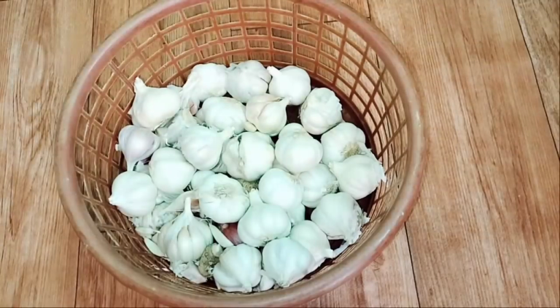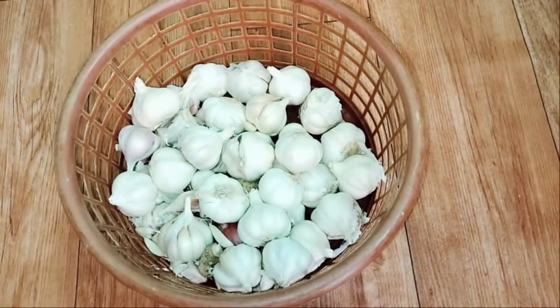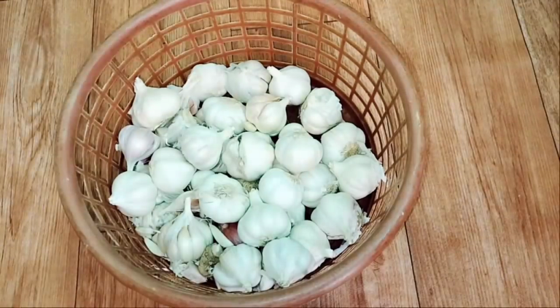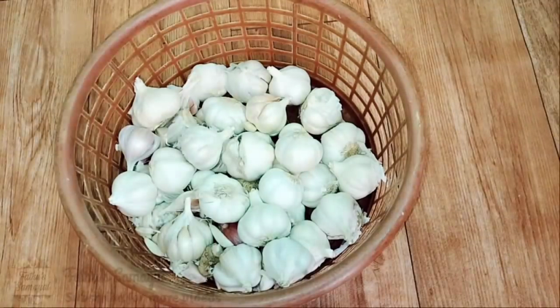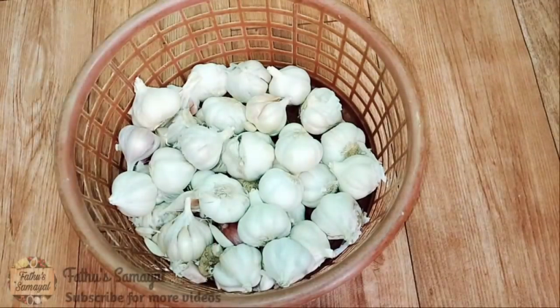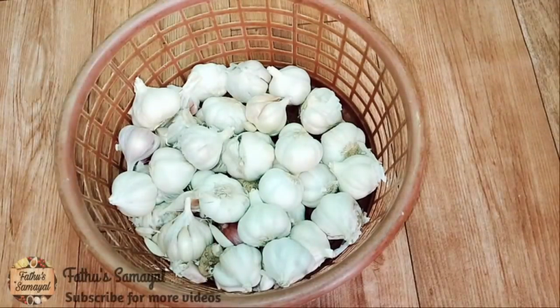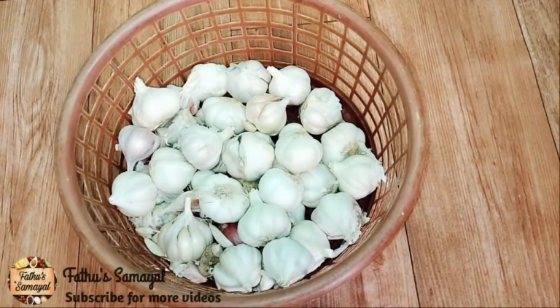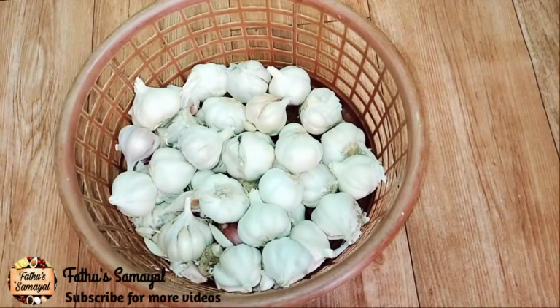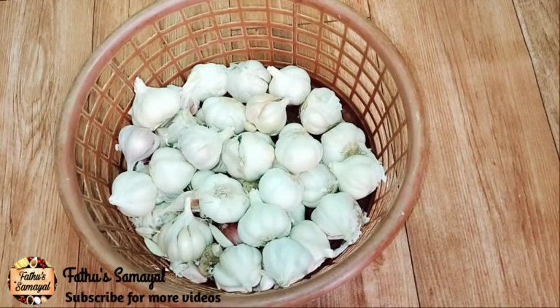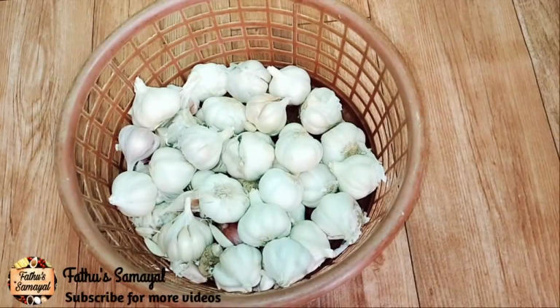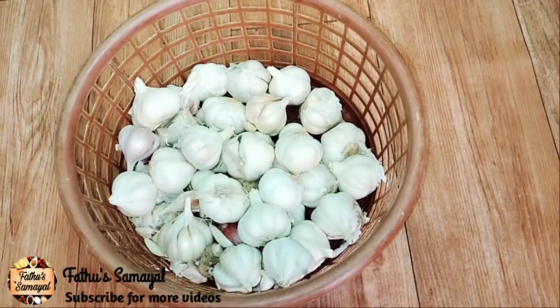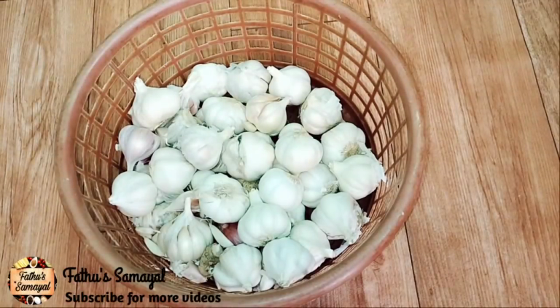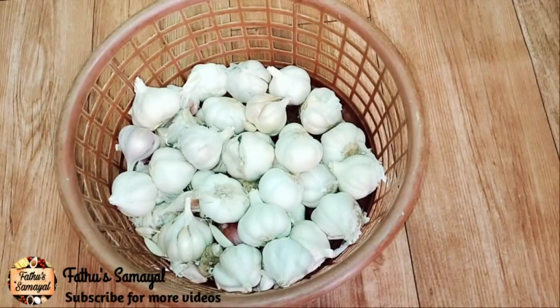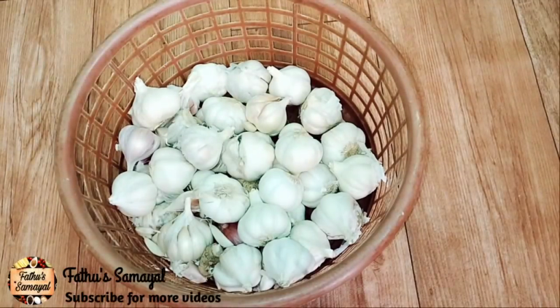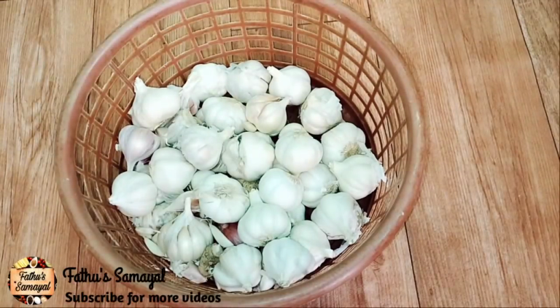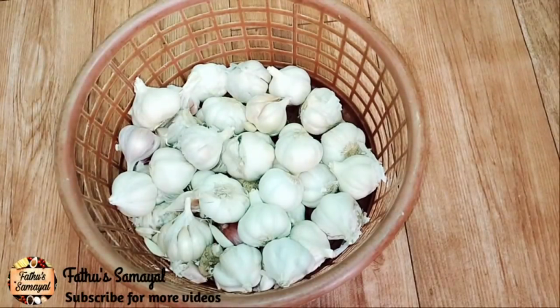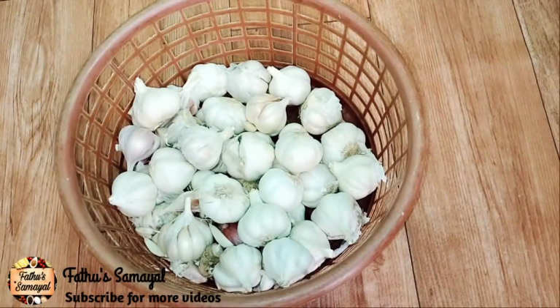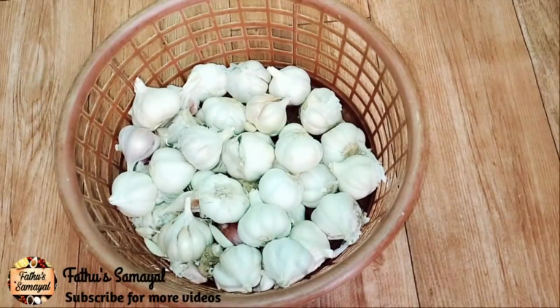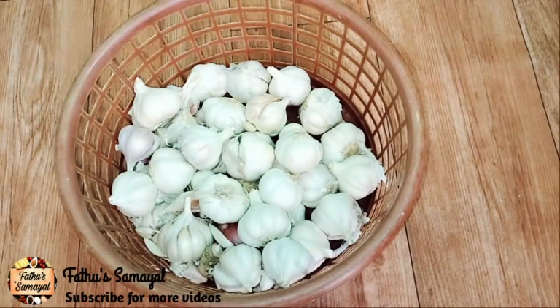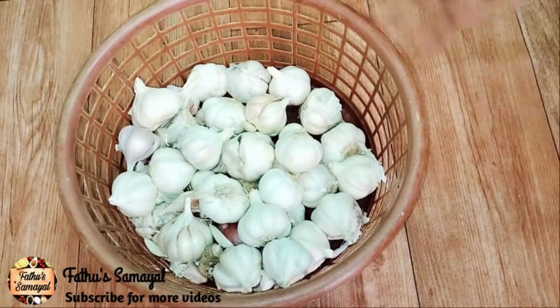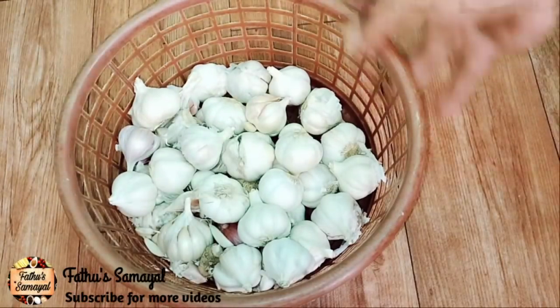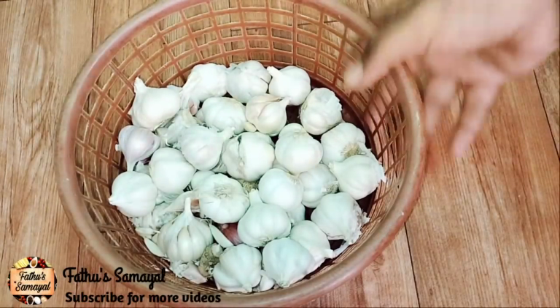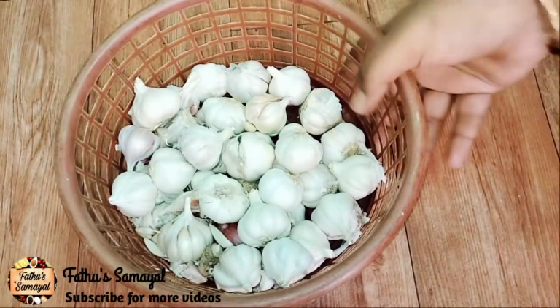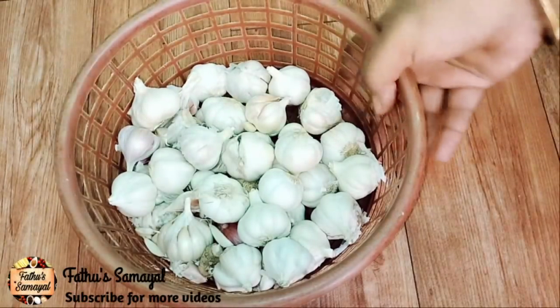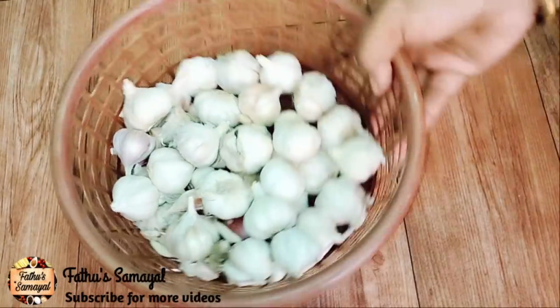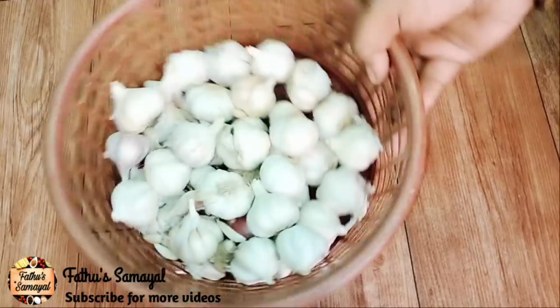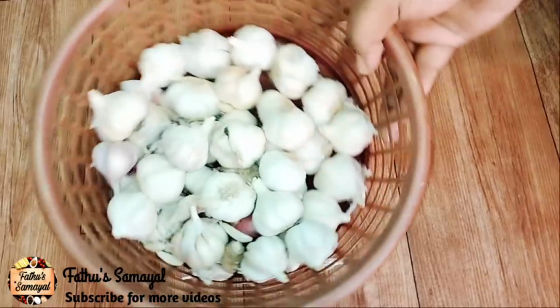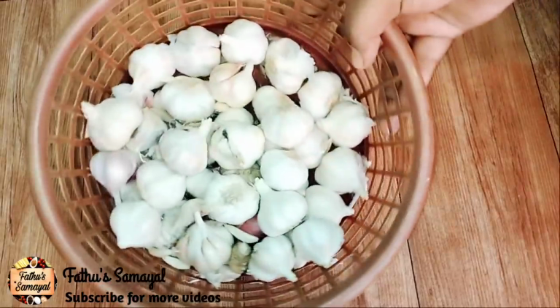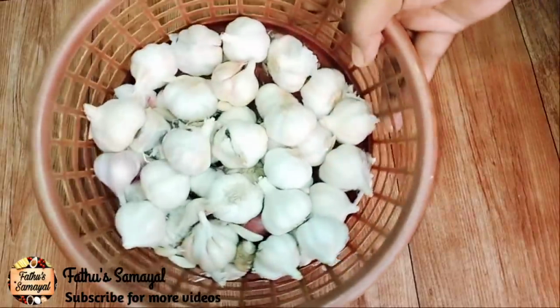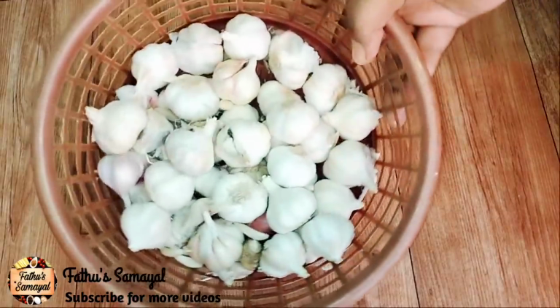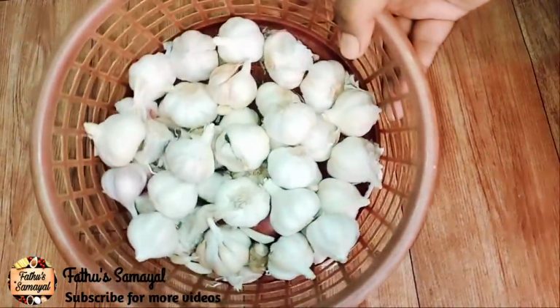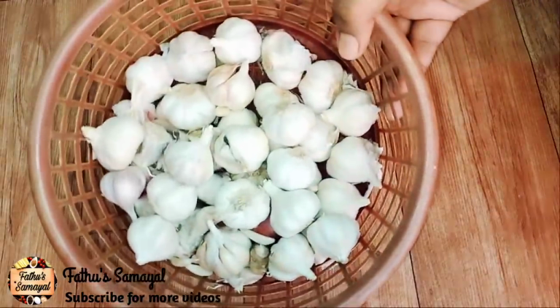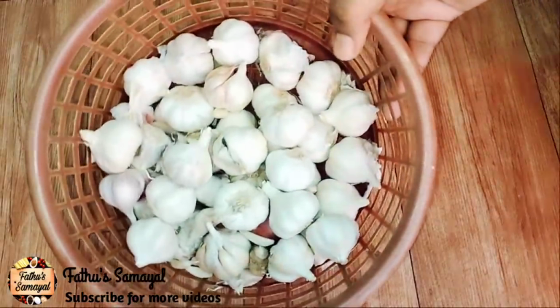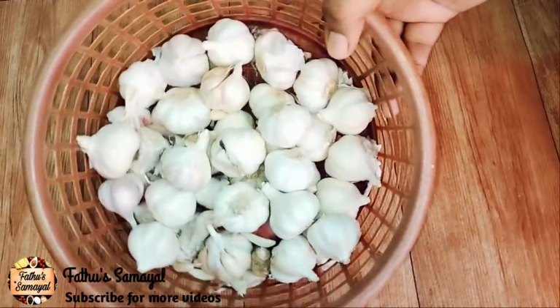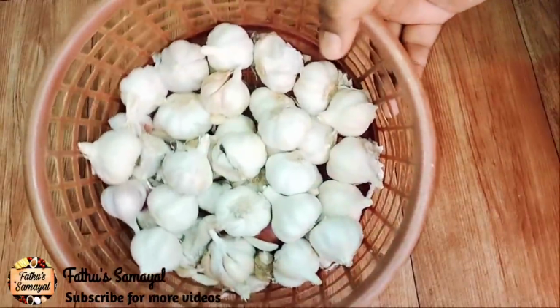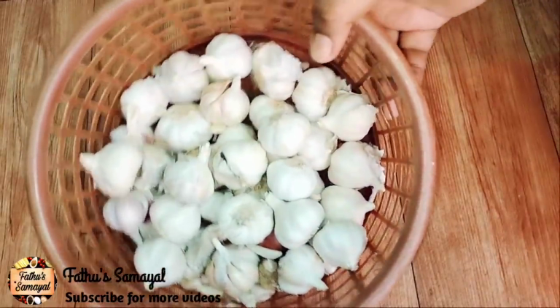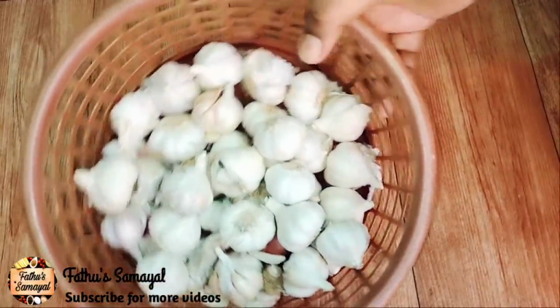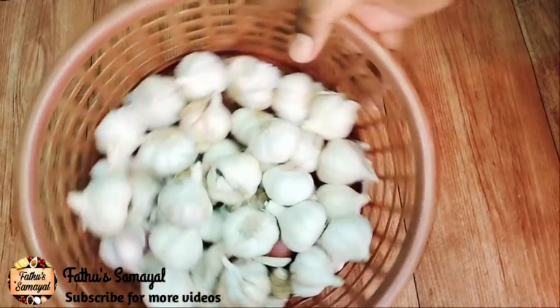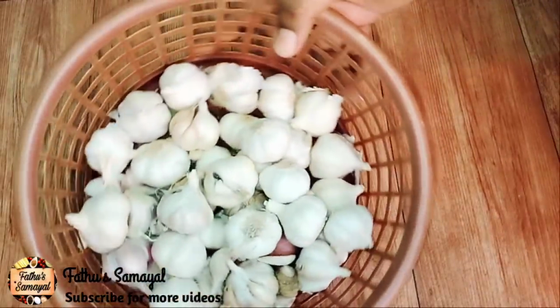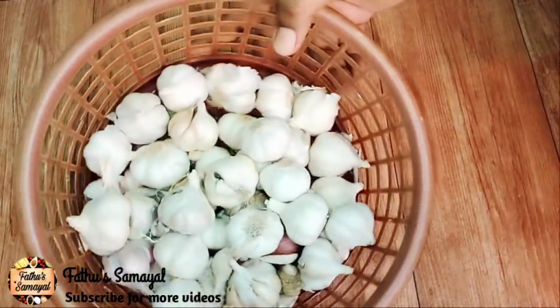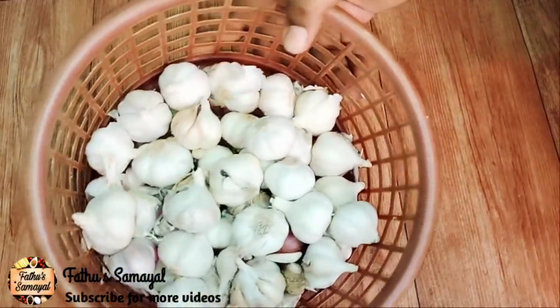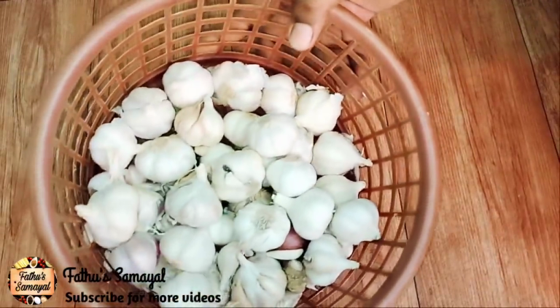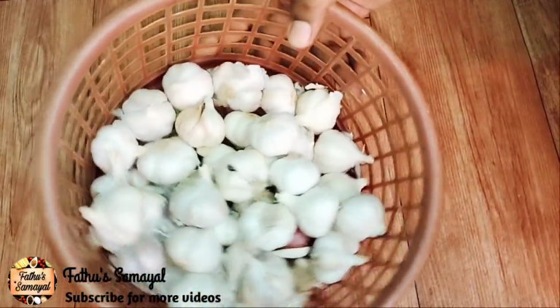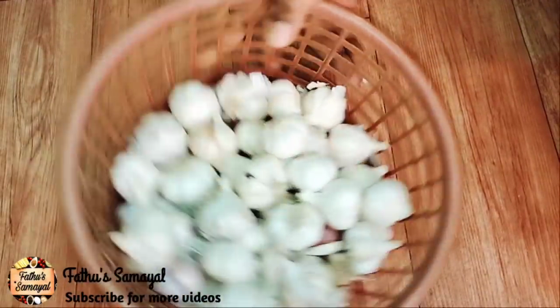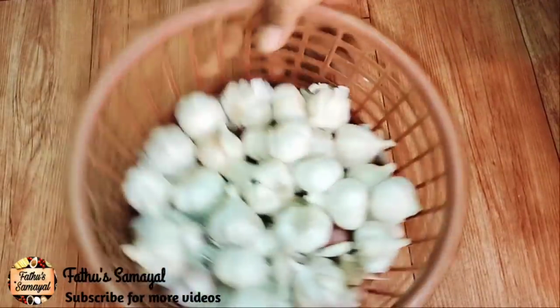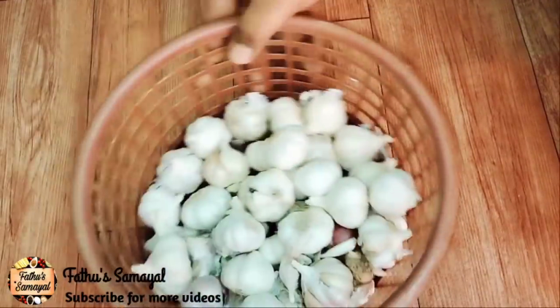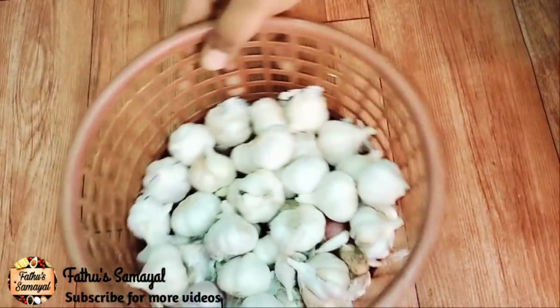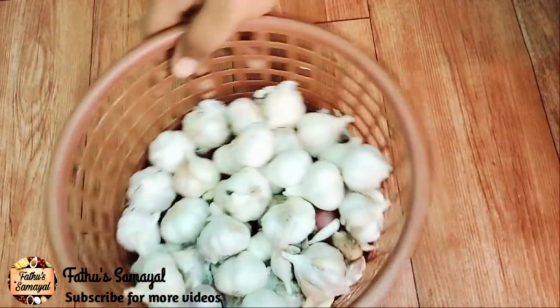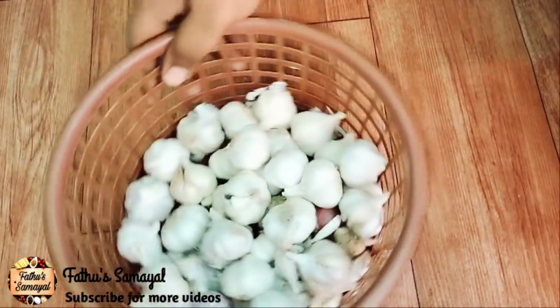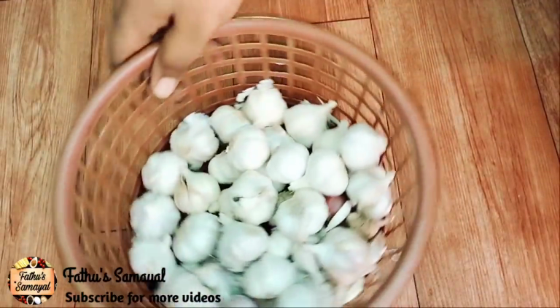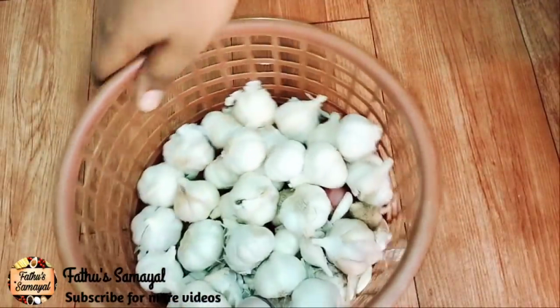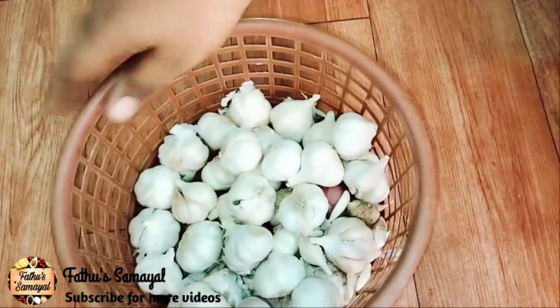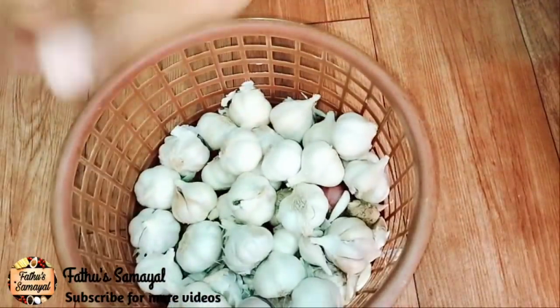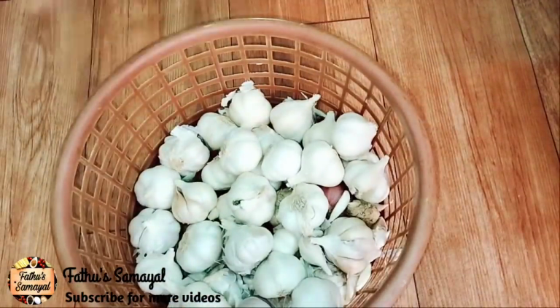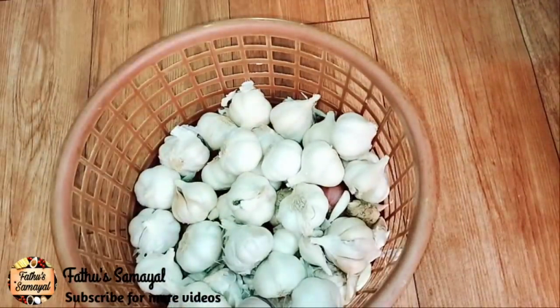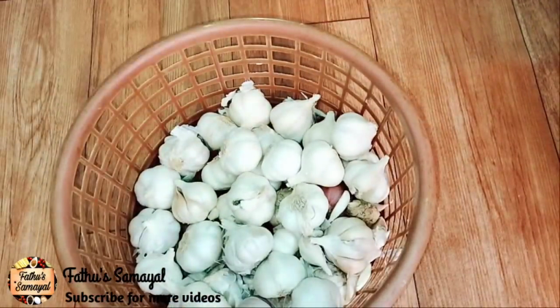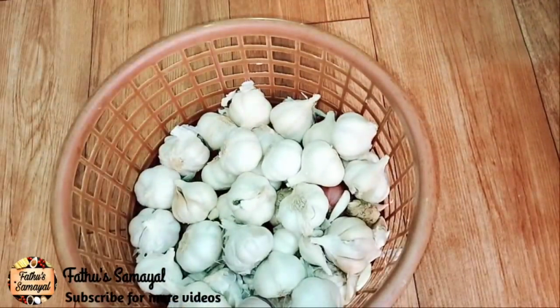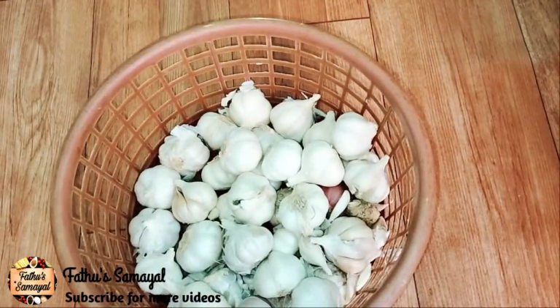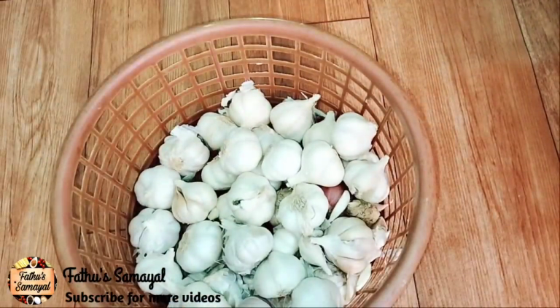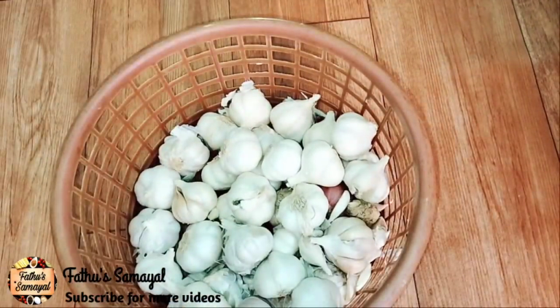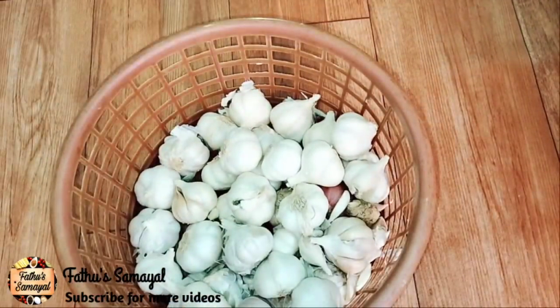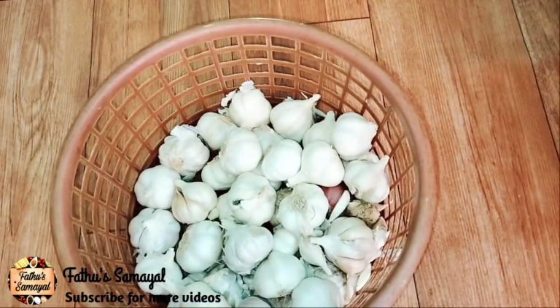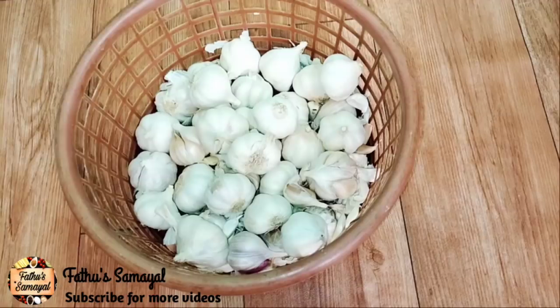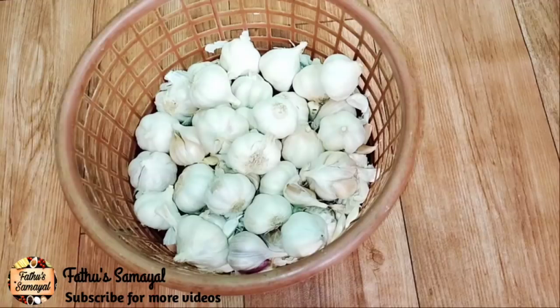Hello friends, welcome to Fatou Samayal. In this video, you can see great tips for the food store.